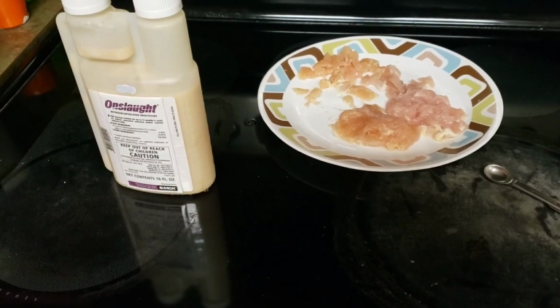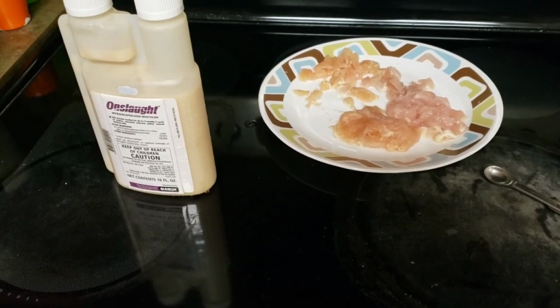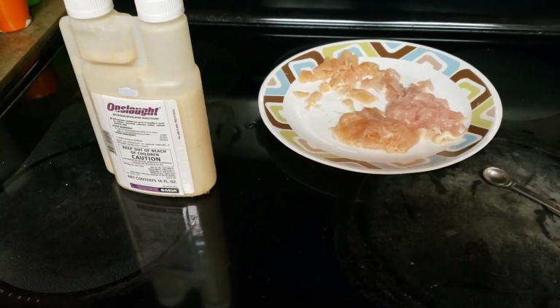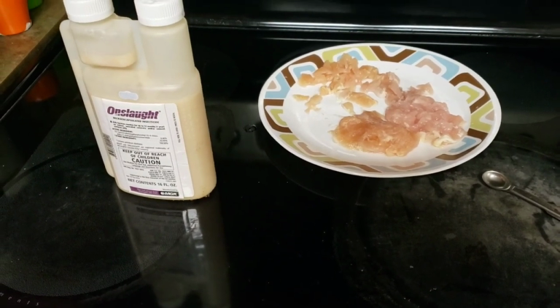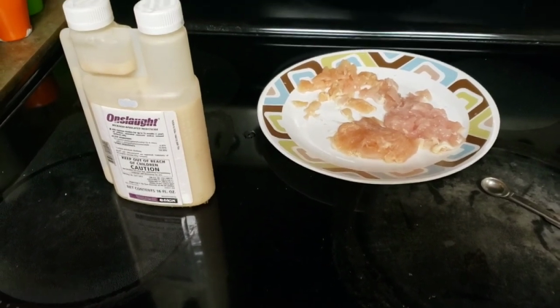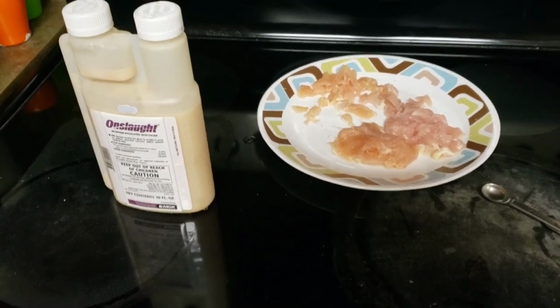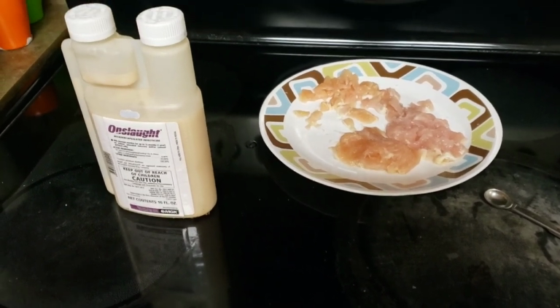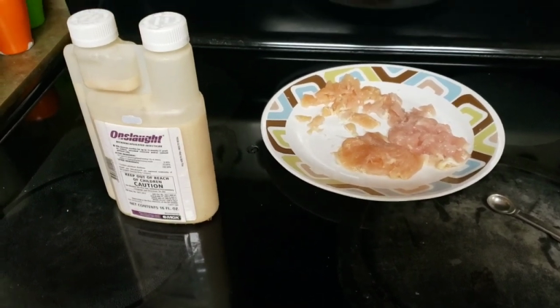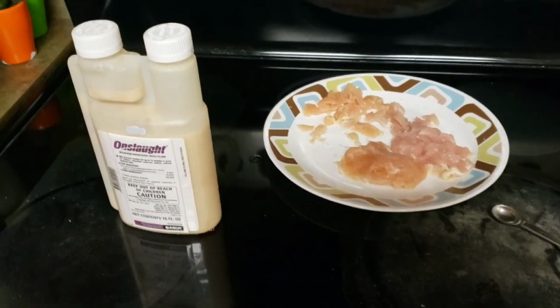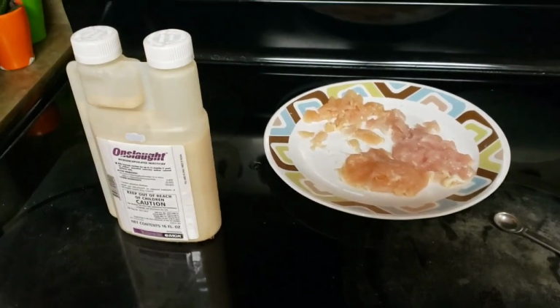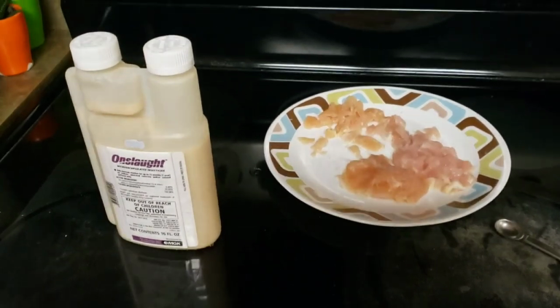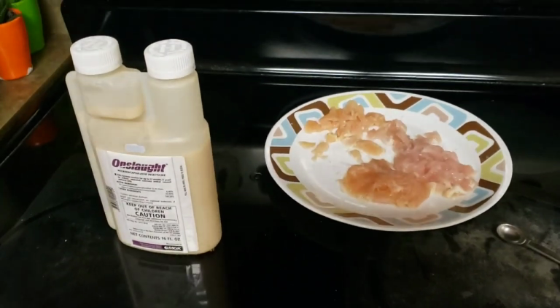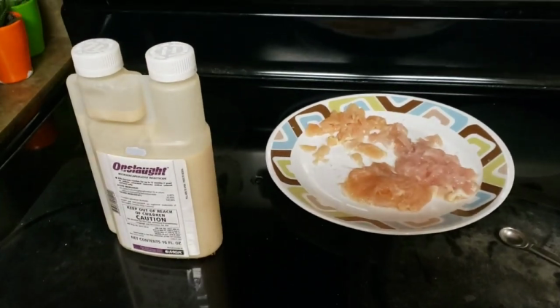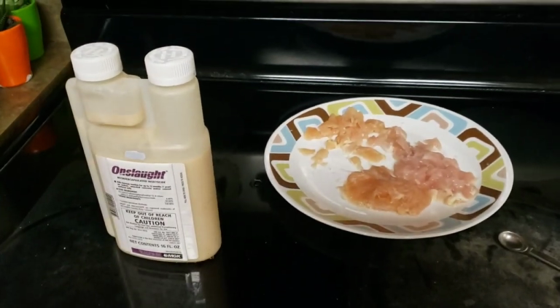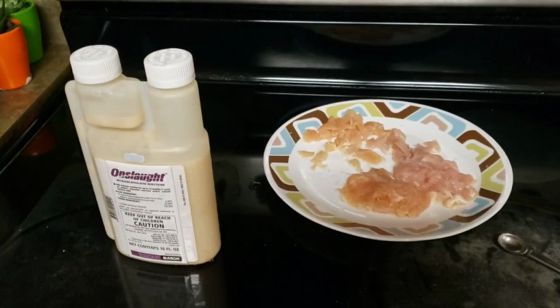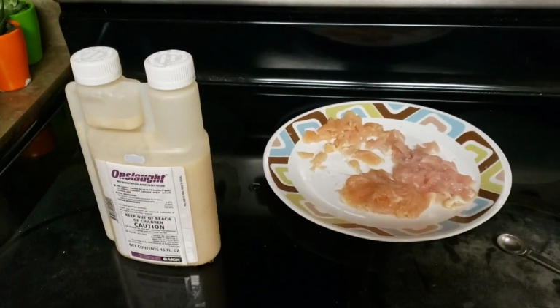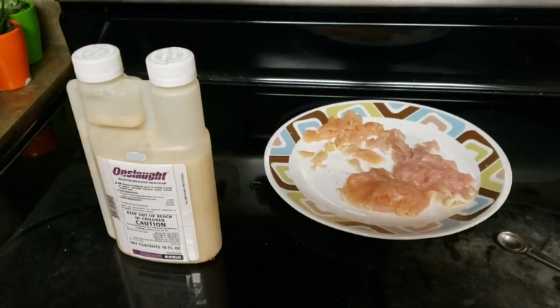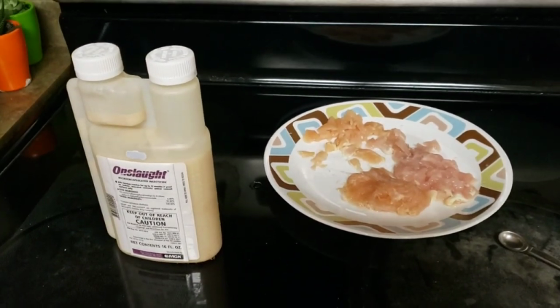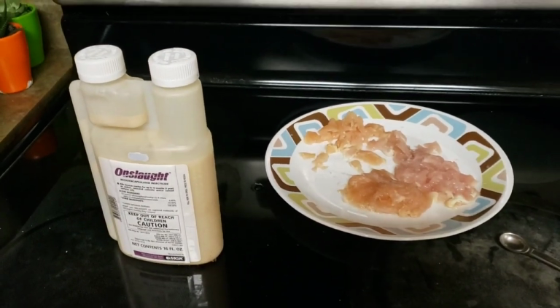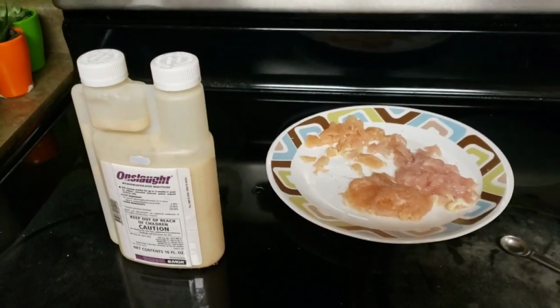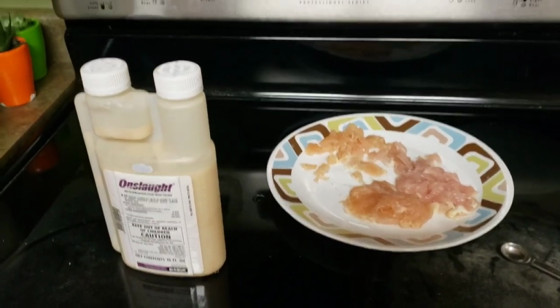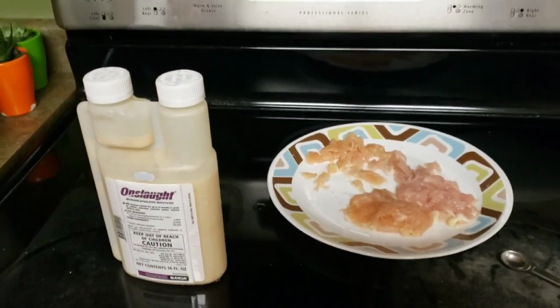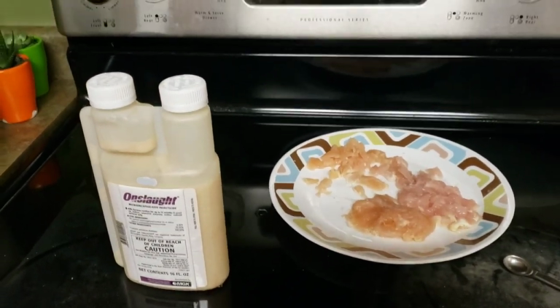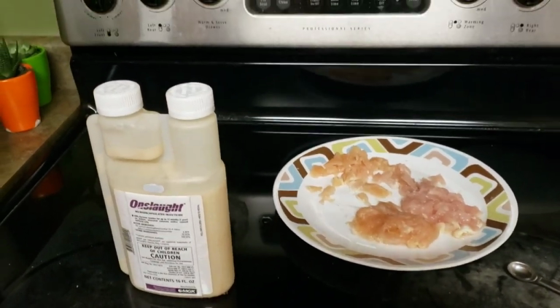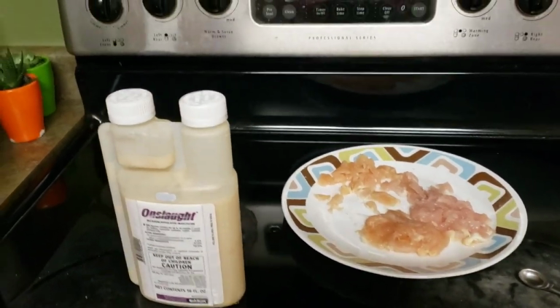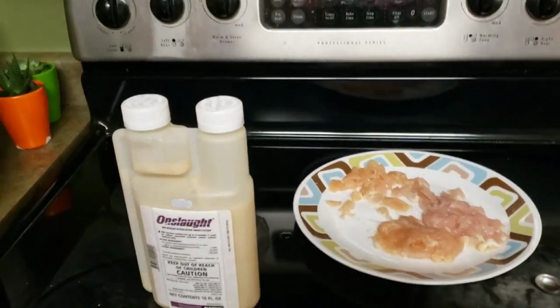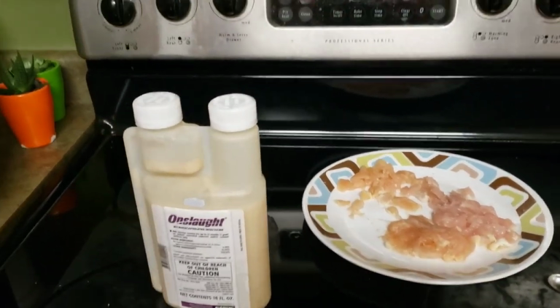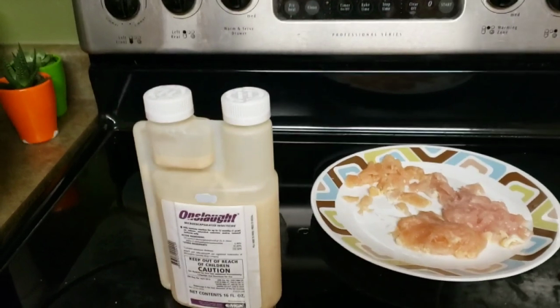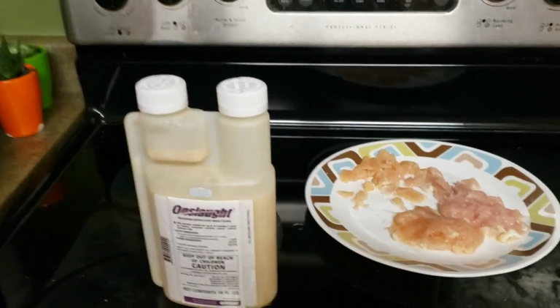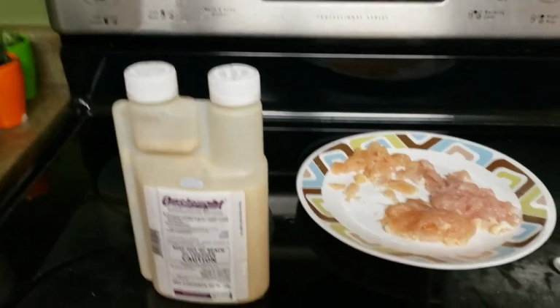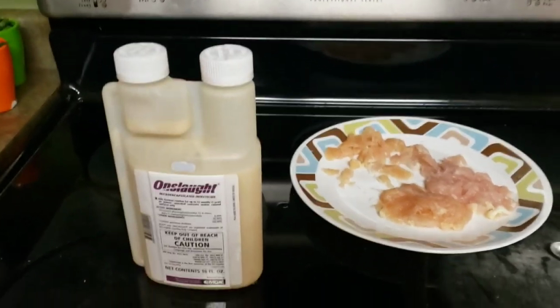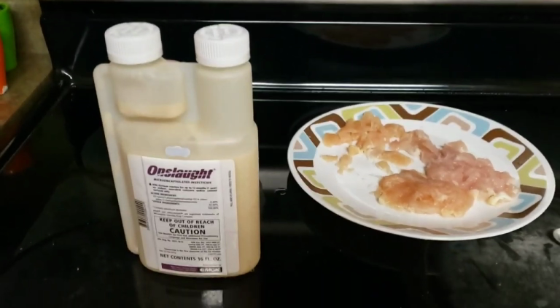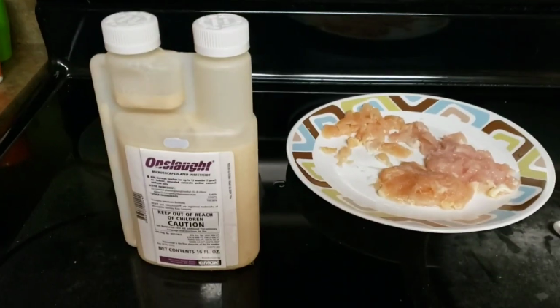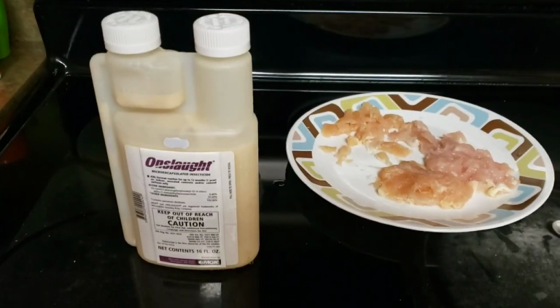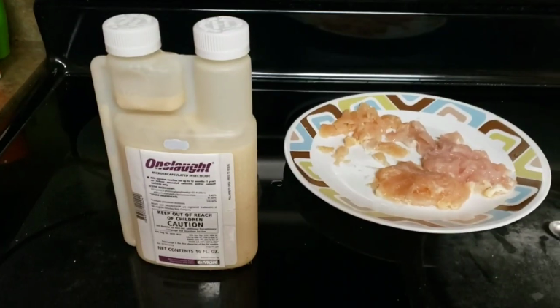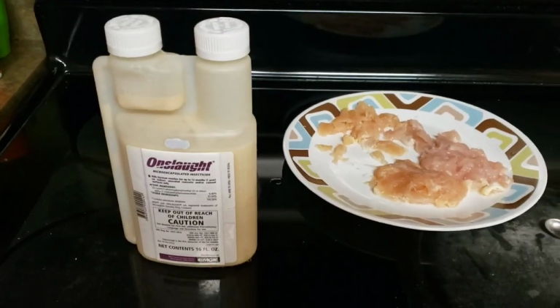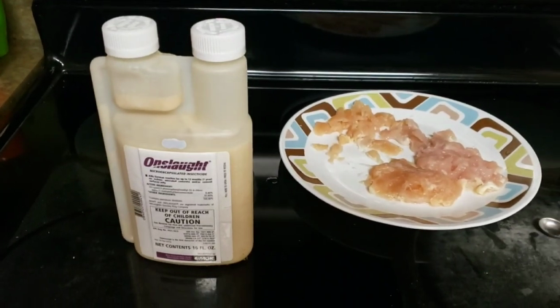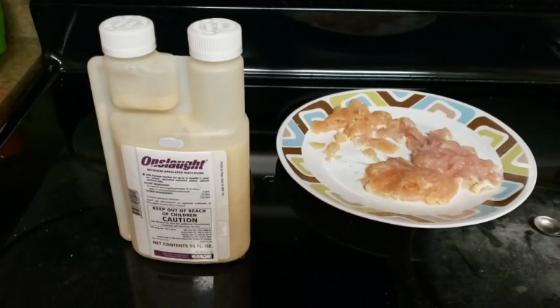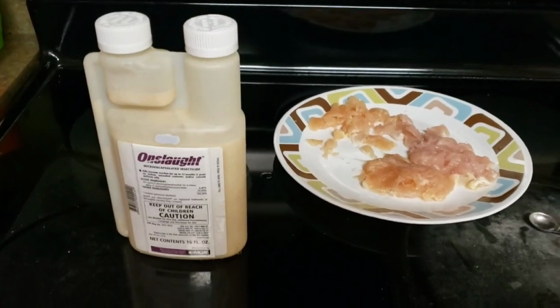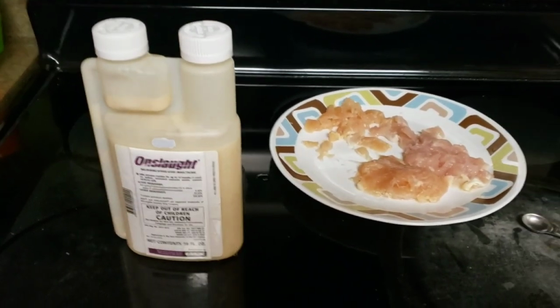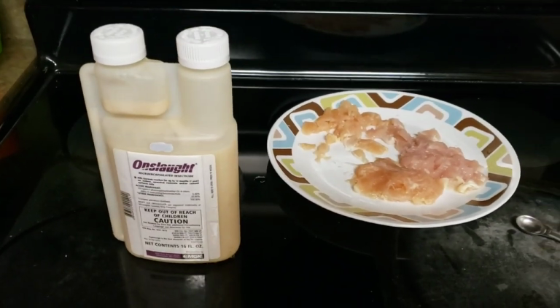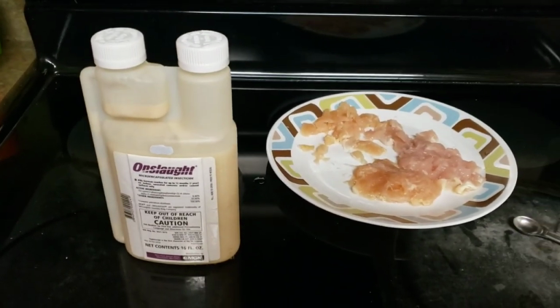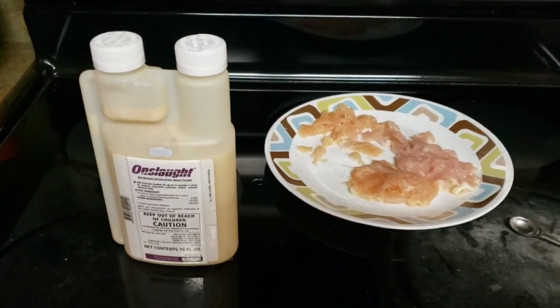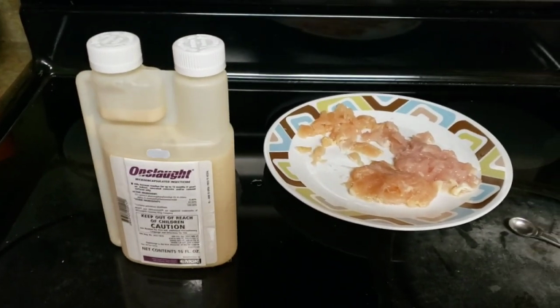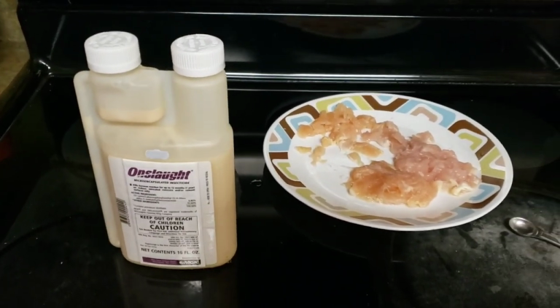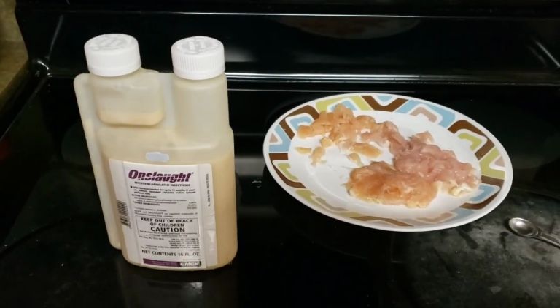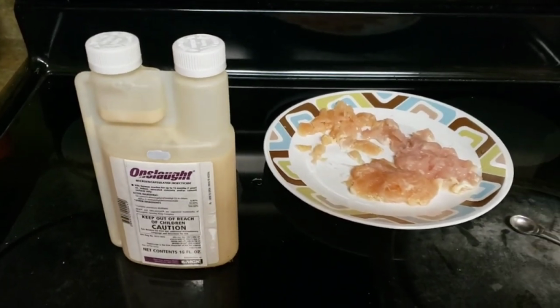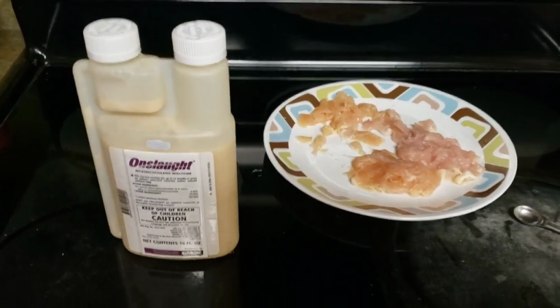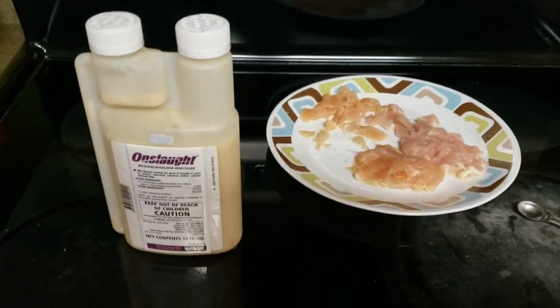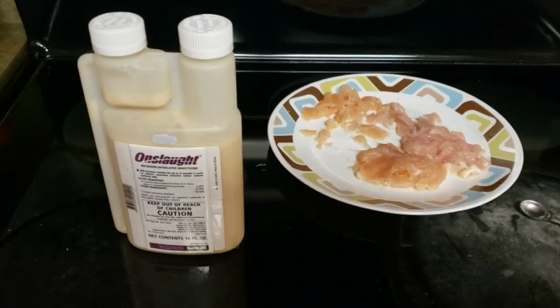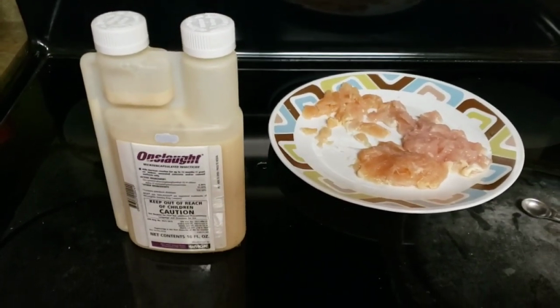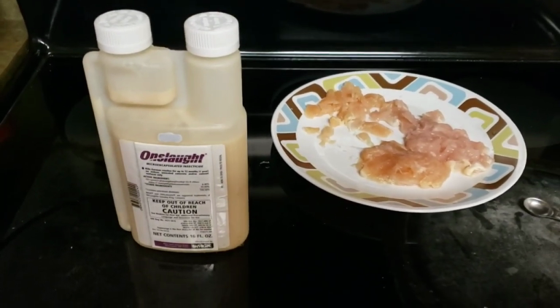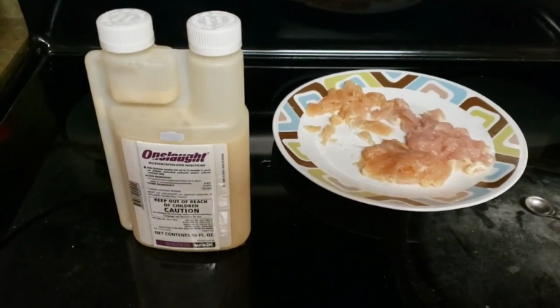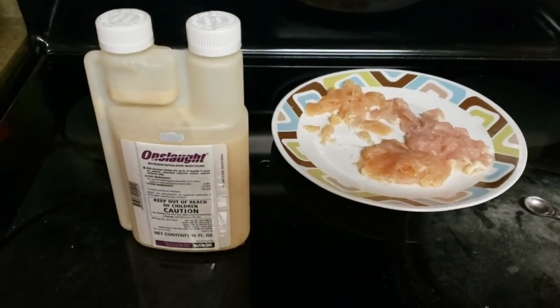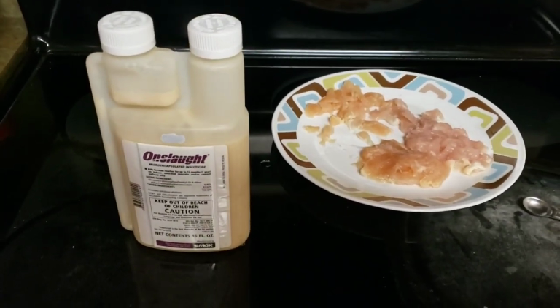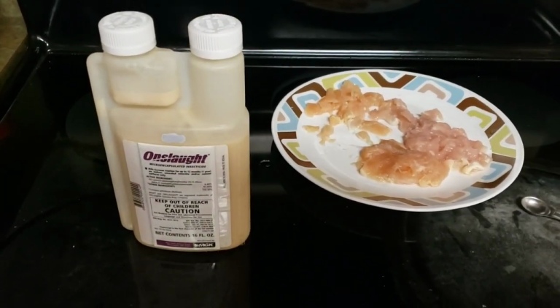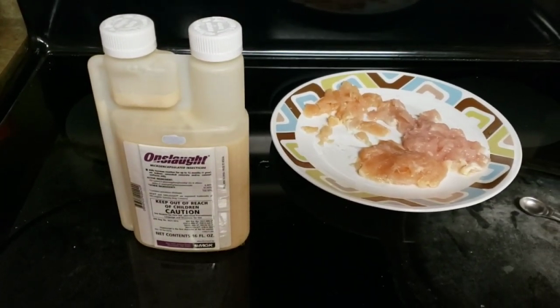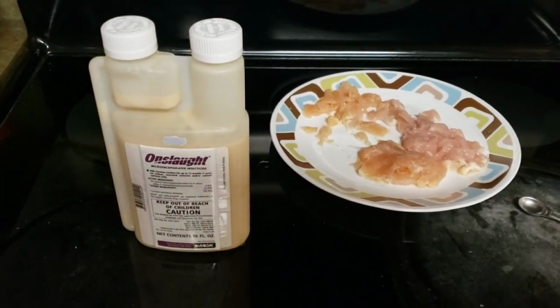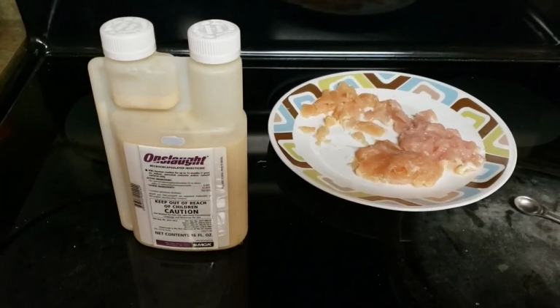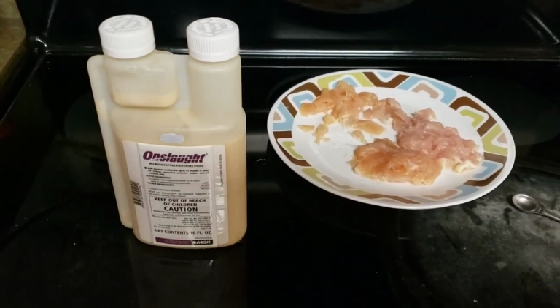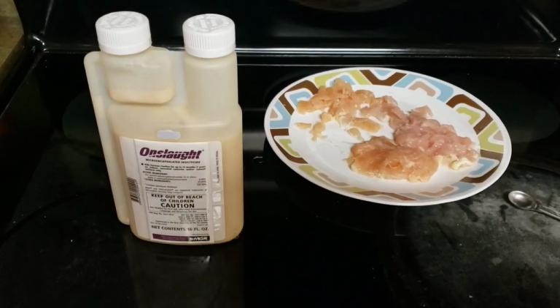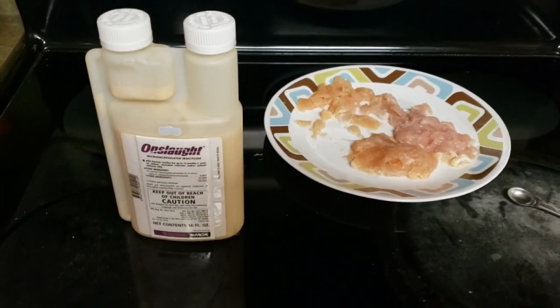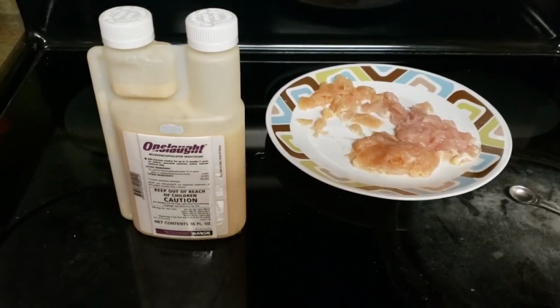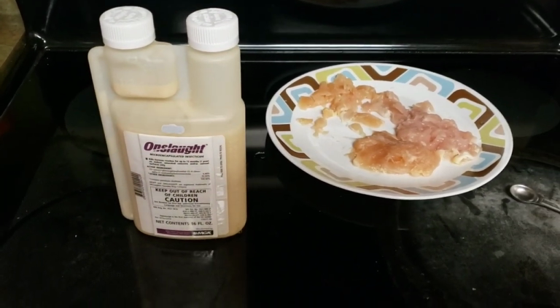Hey everybody, this is David at Homestead Hacks. We've got a great idea for anyone that's having a yellow jacket problem.